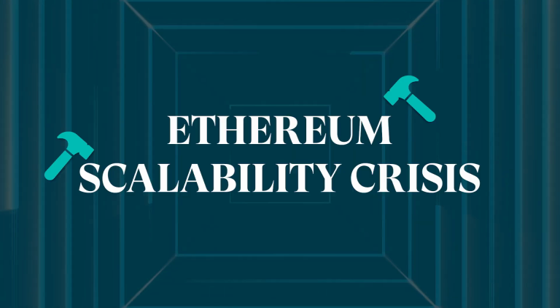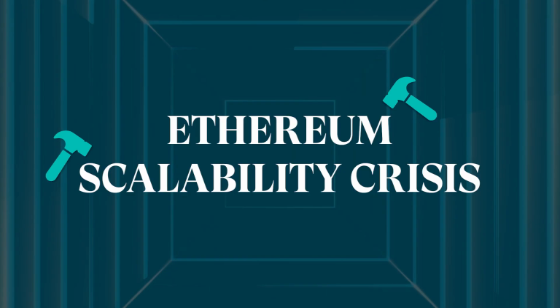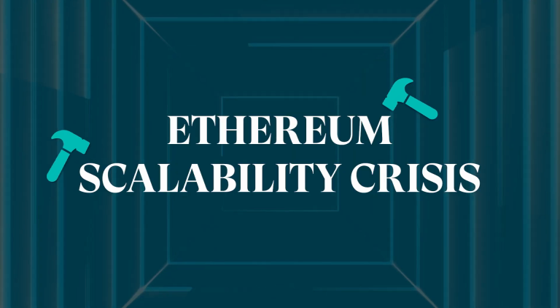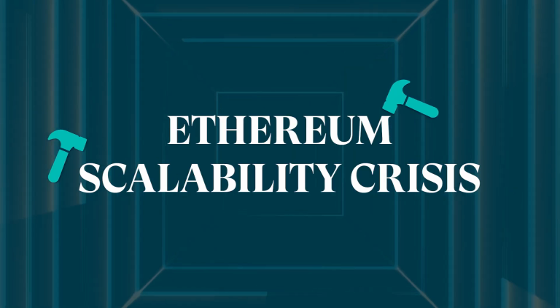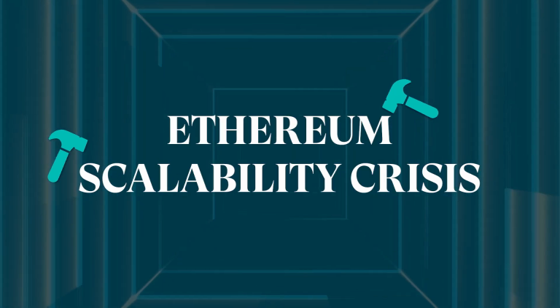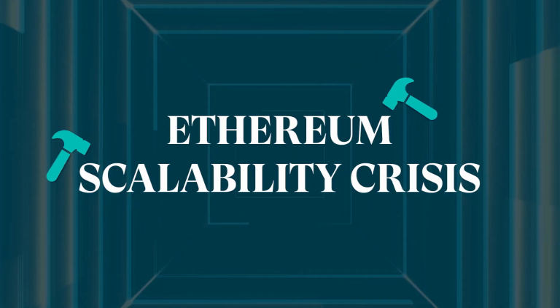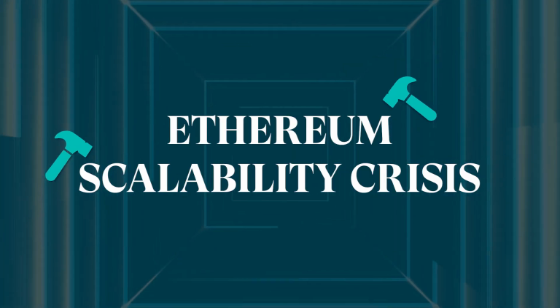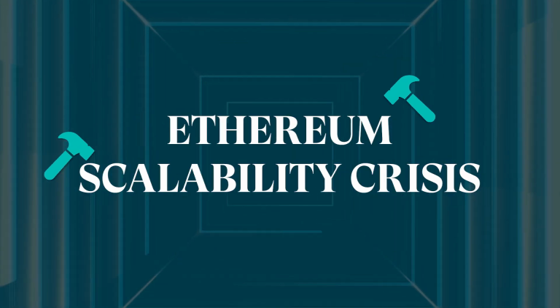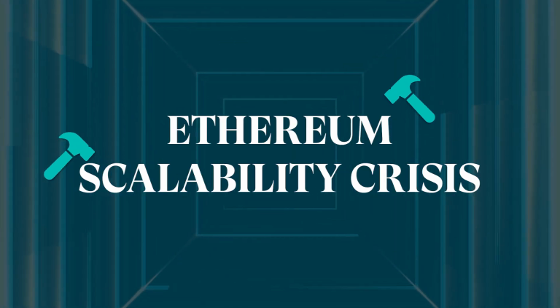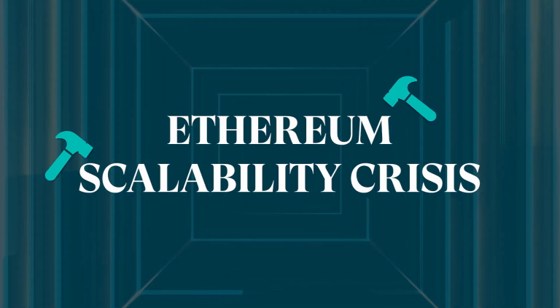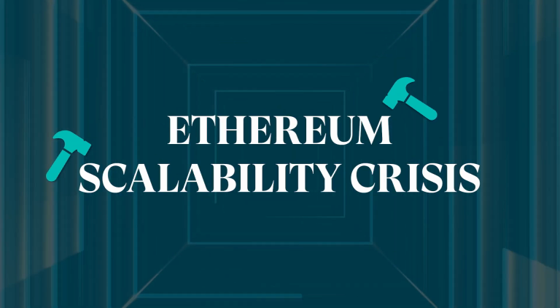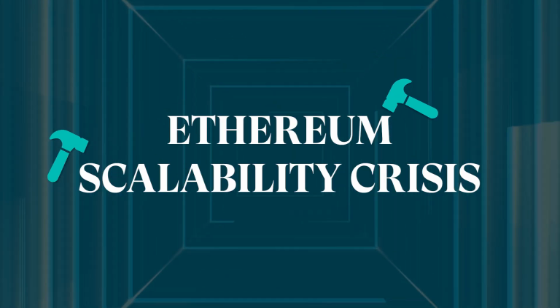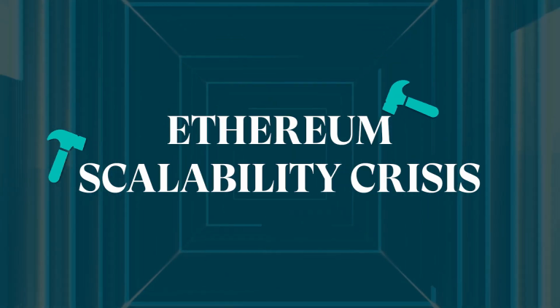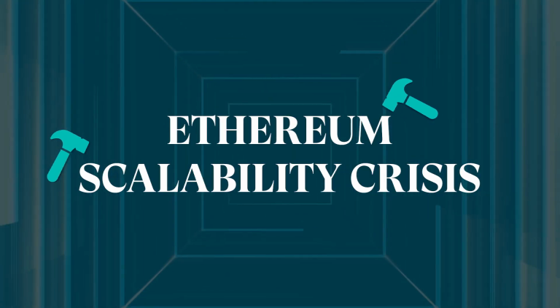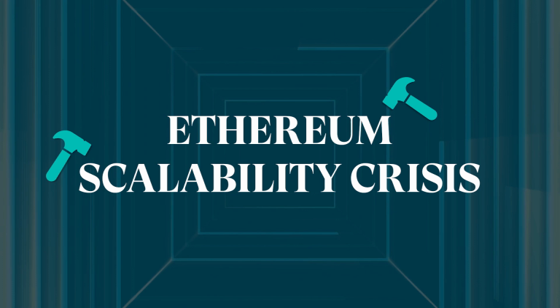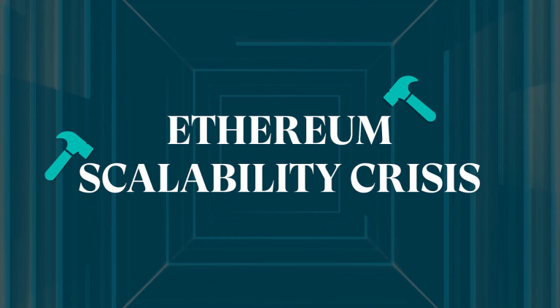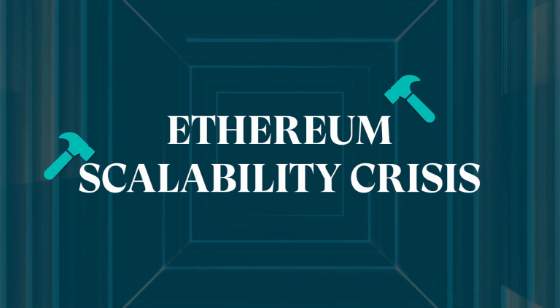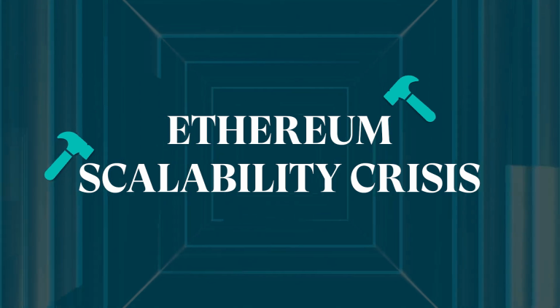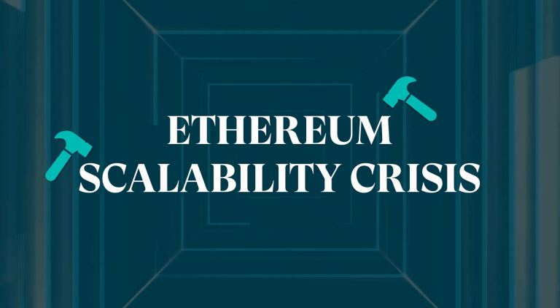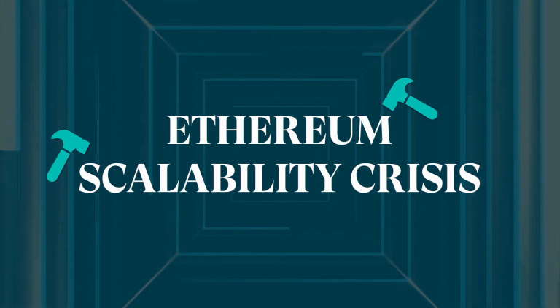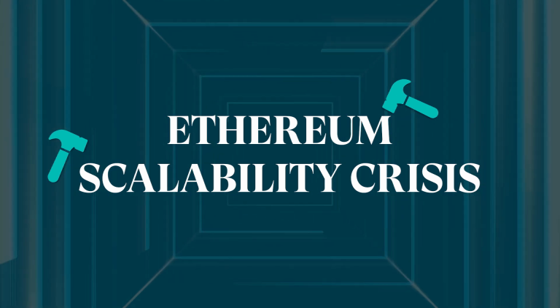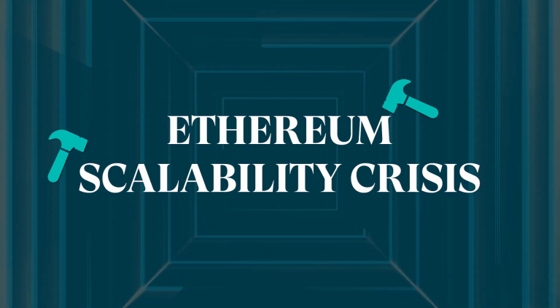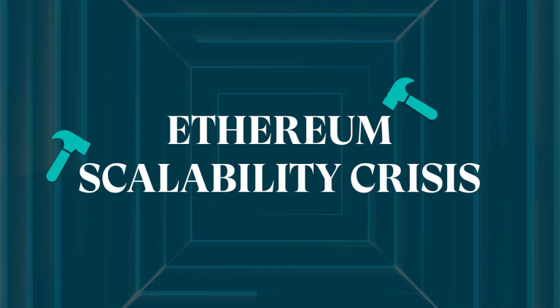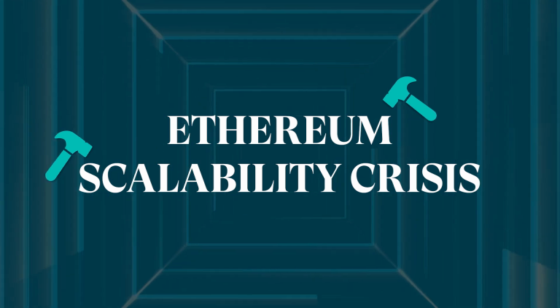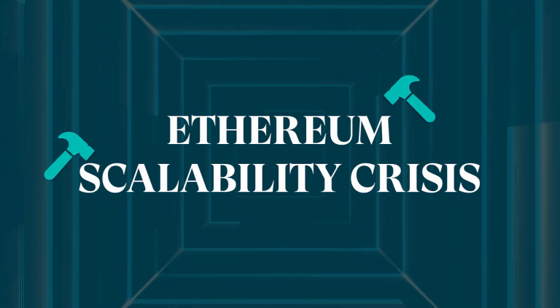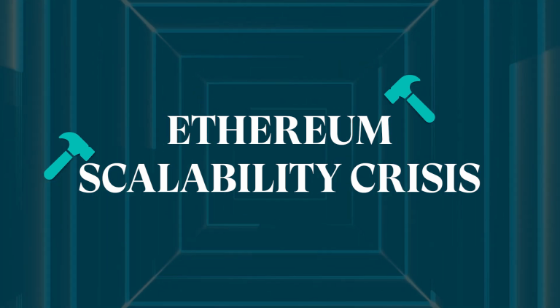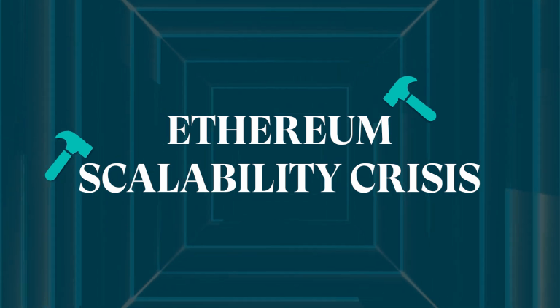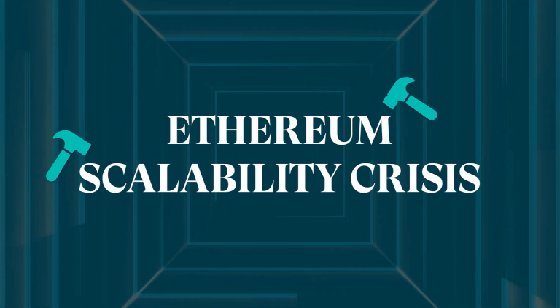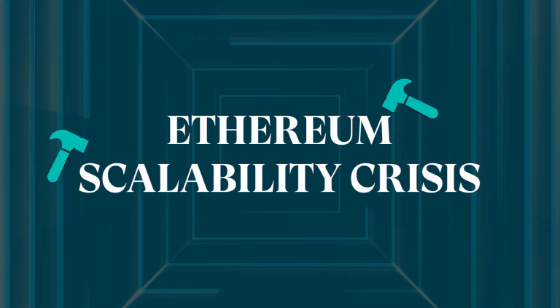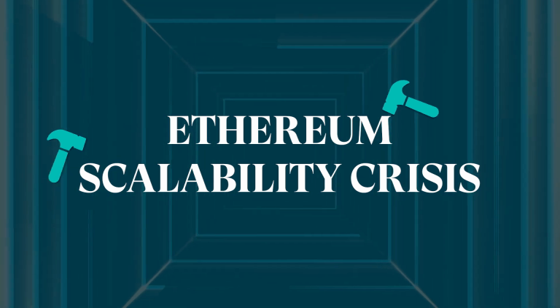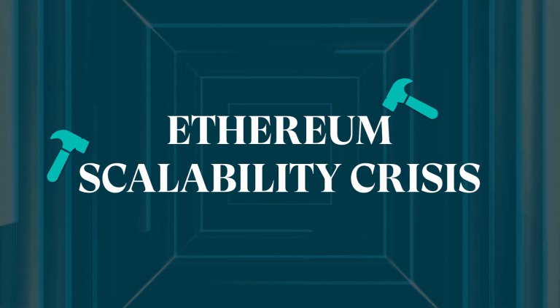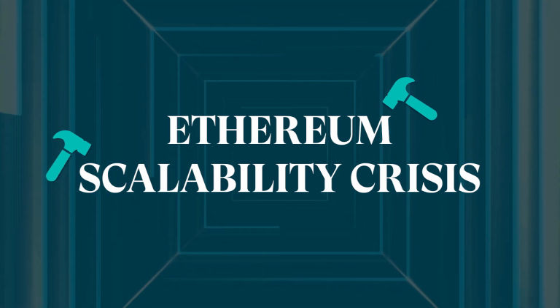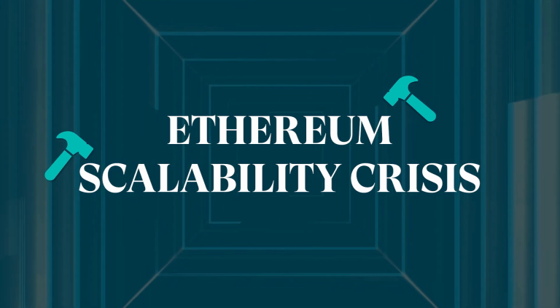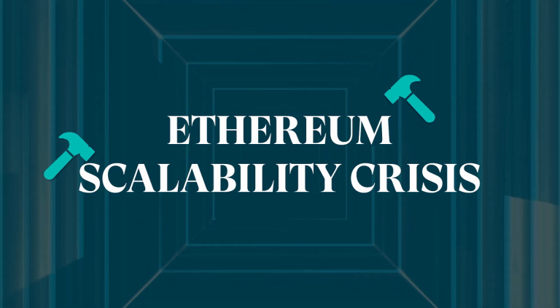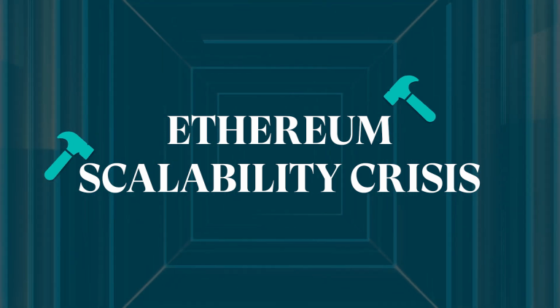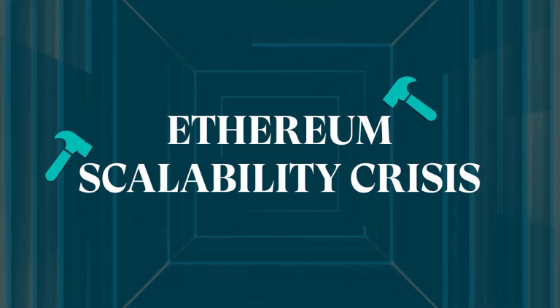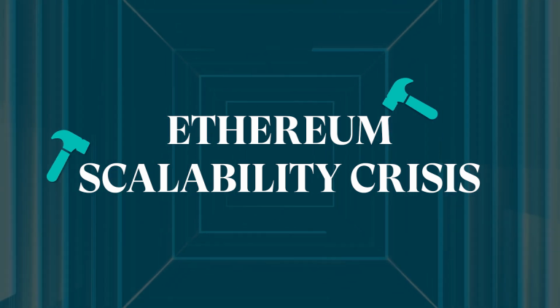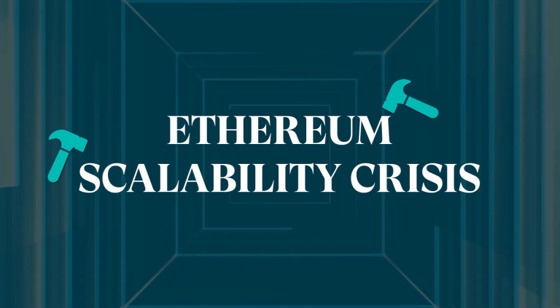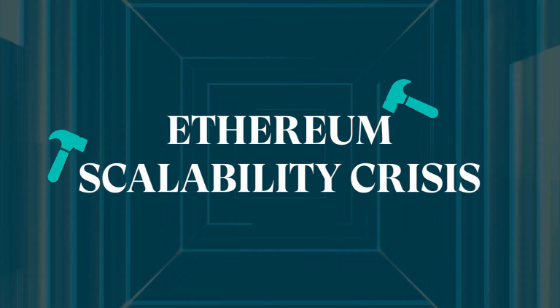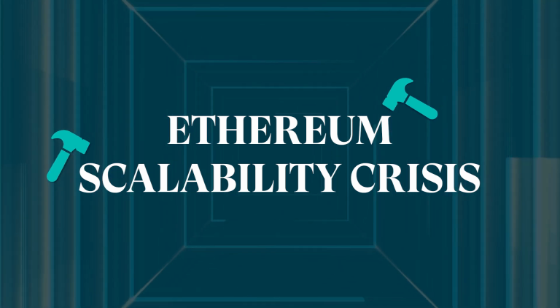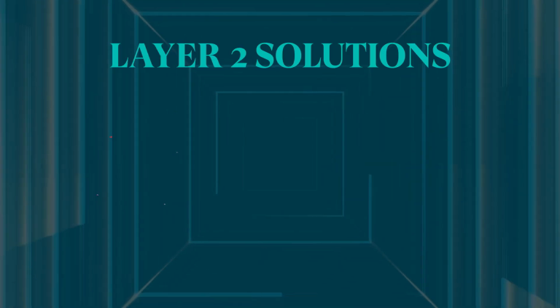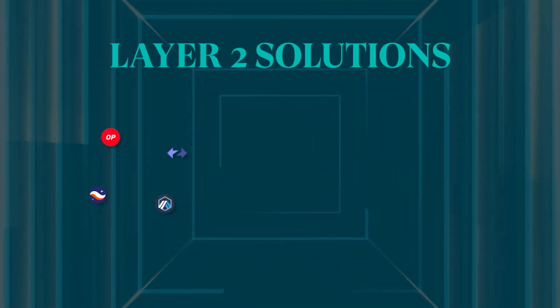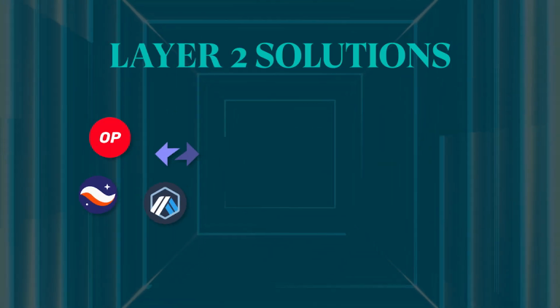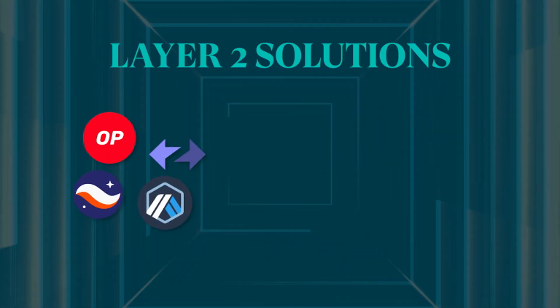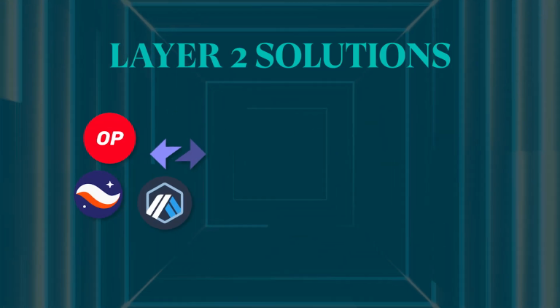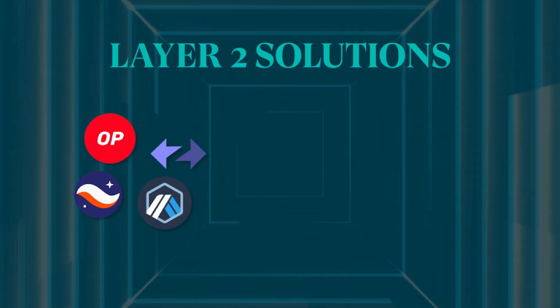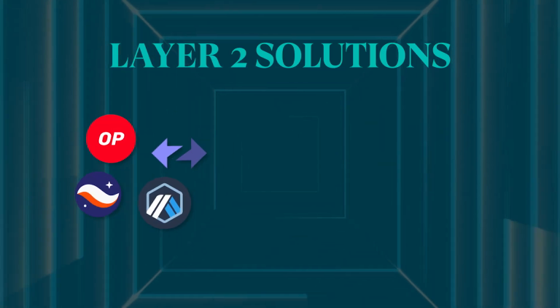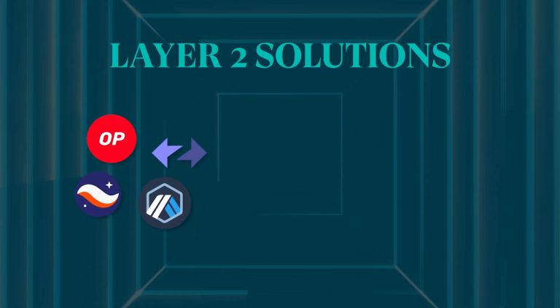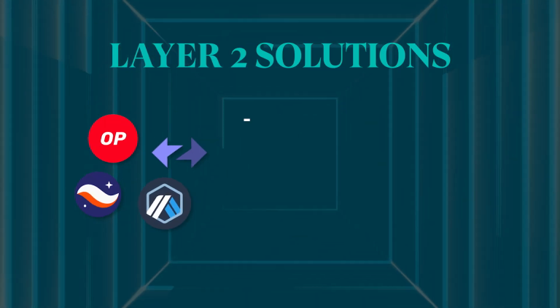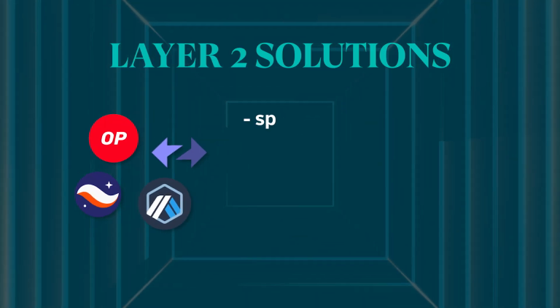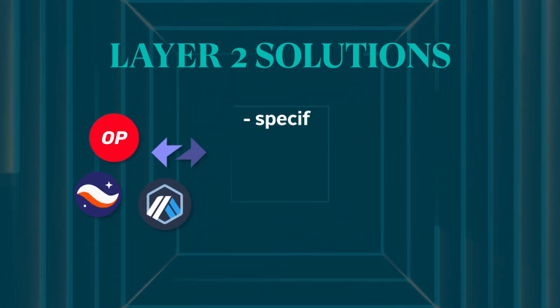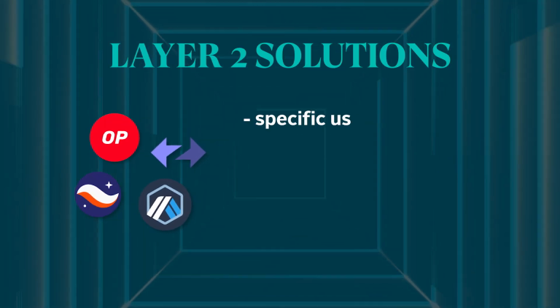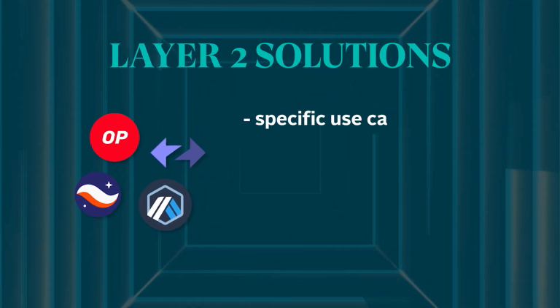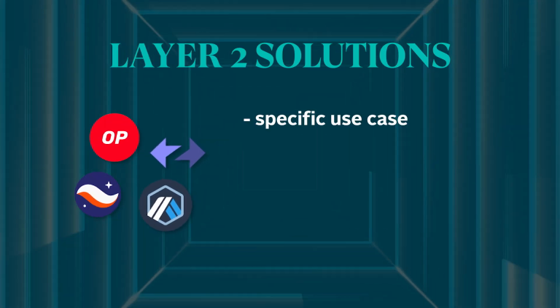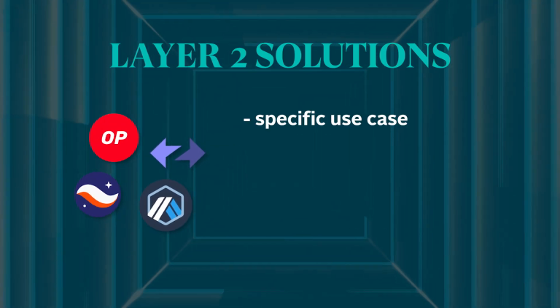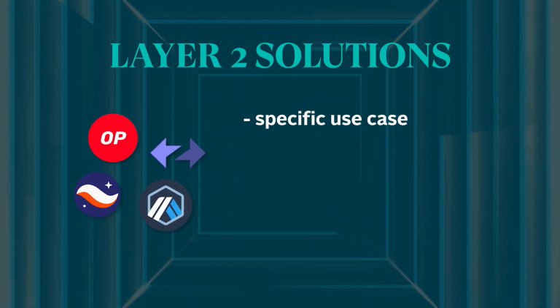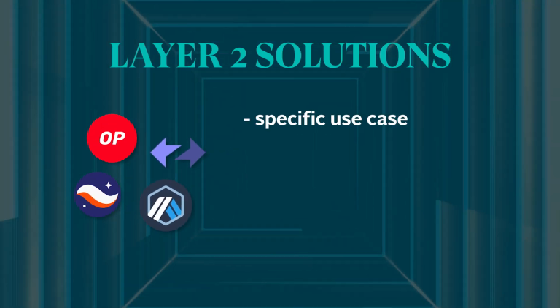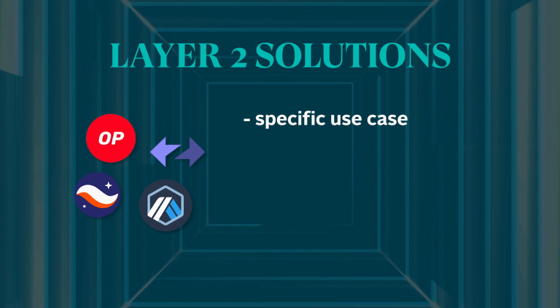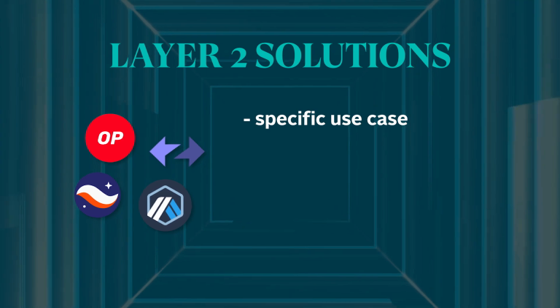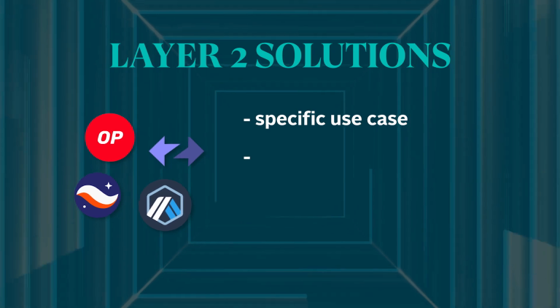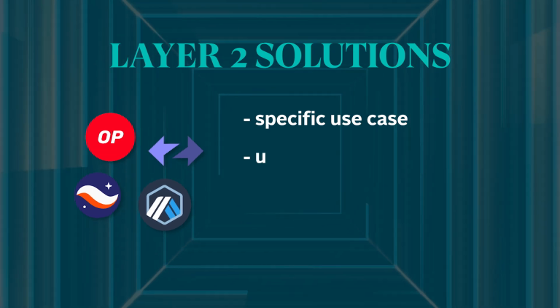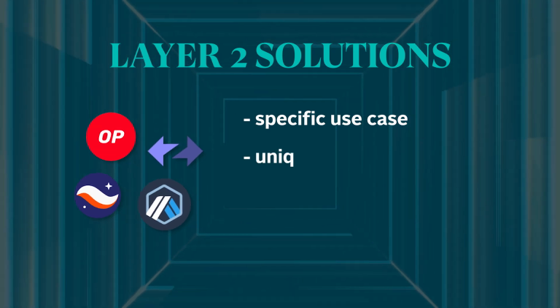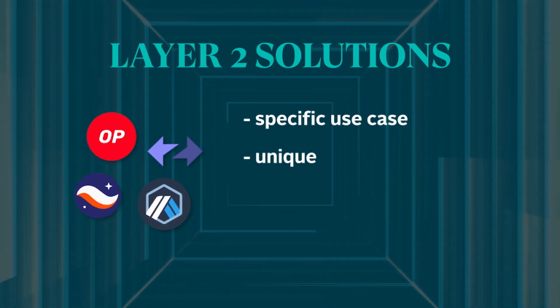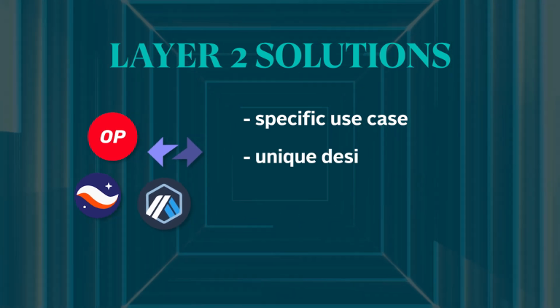While Layer 2 solutions all want to solve Ethereum's scalability crisis, some may focus on a specific use case, a unique design, or a new feature different from how other Layer 2 networks increase scalability.